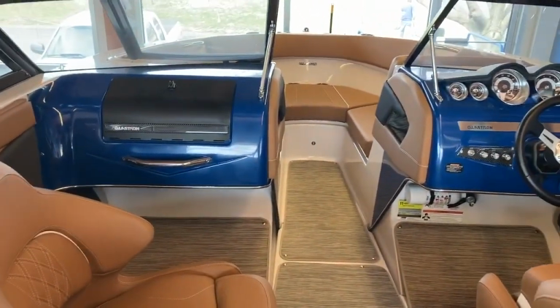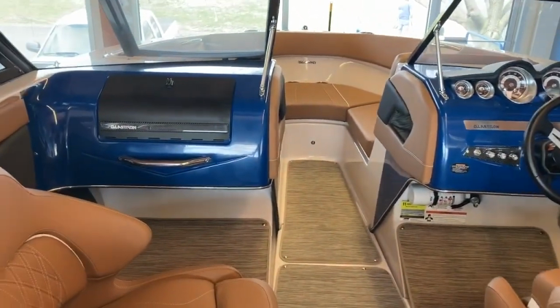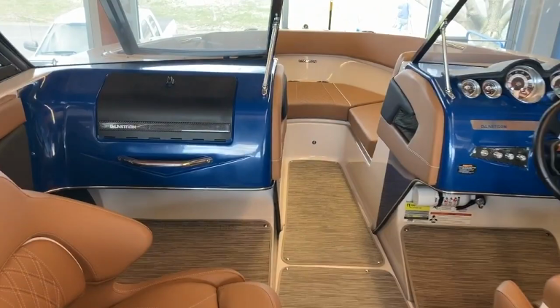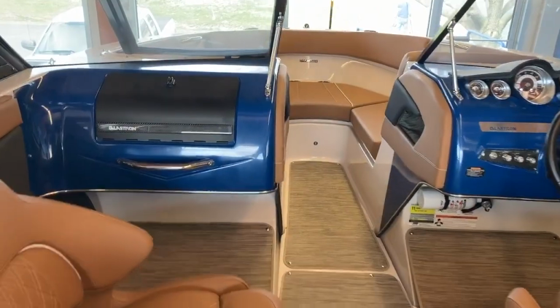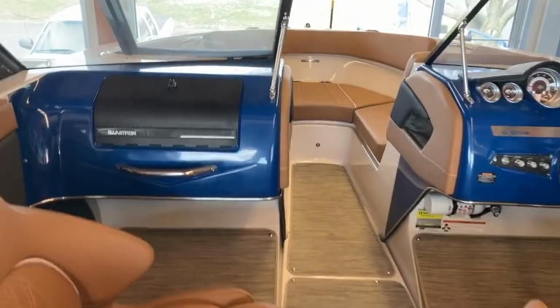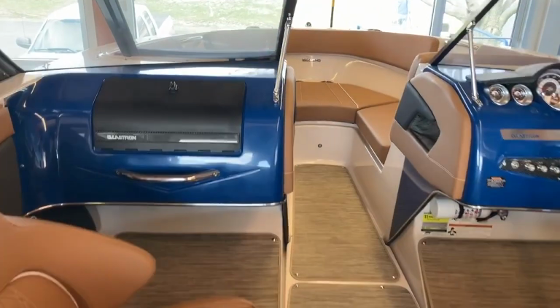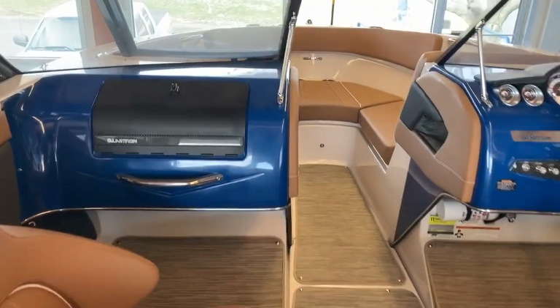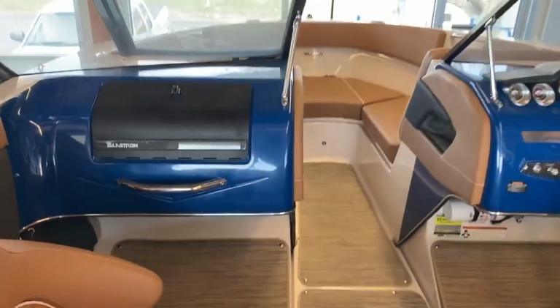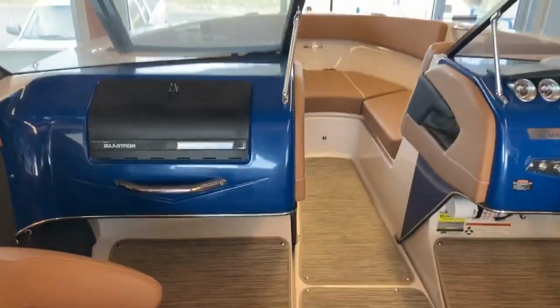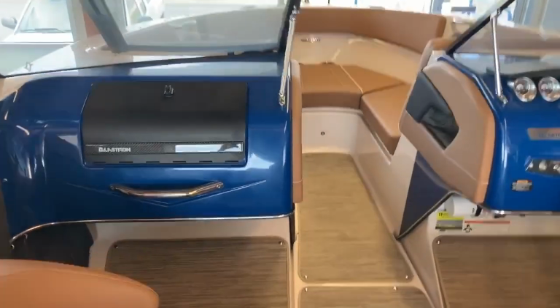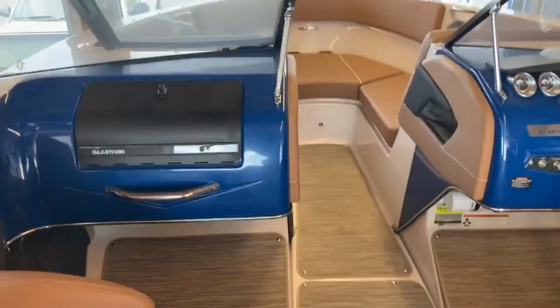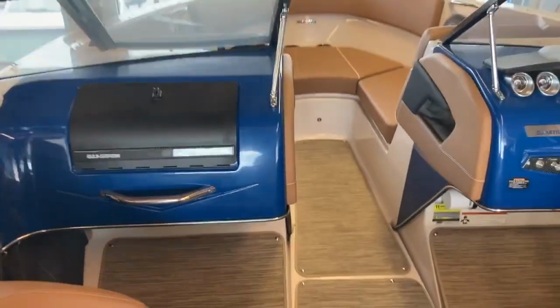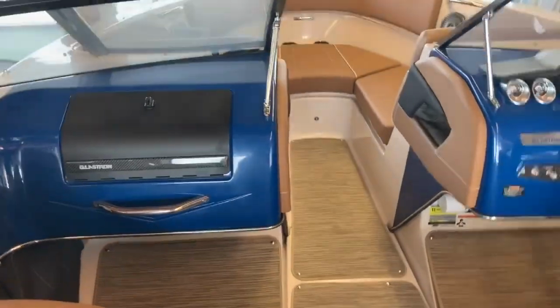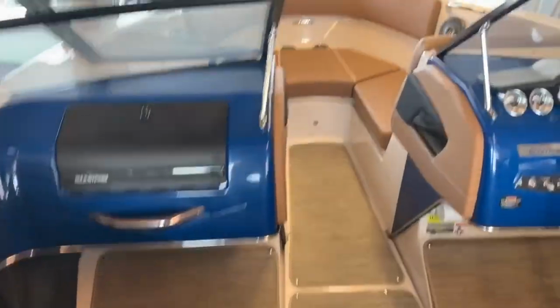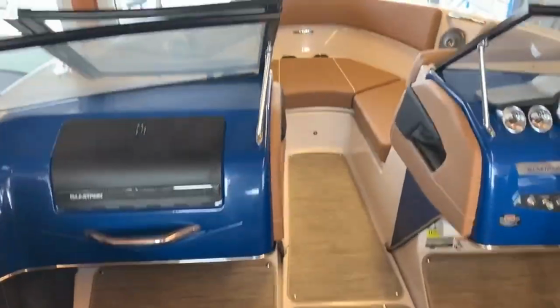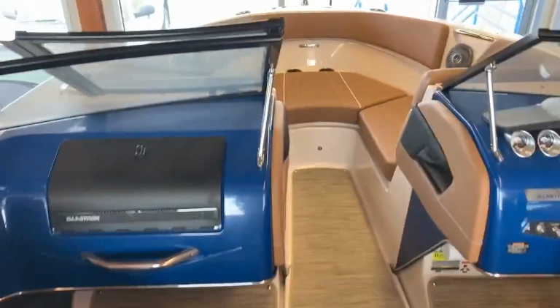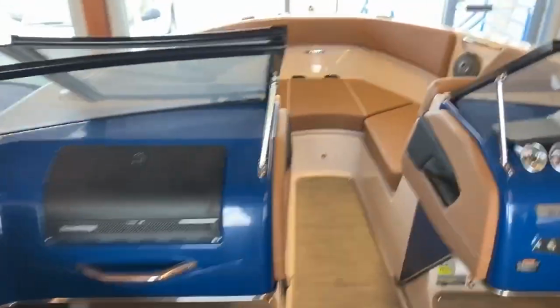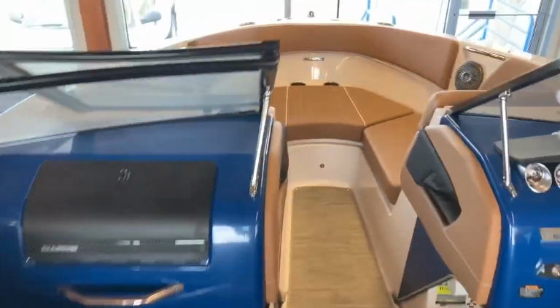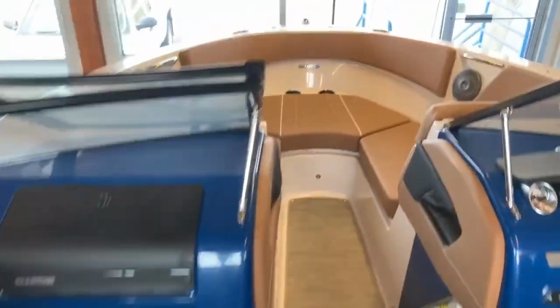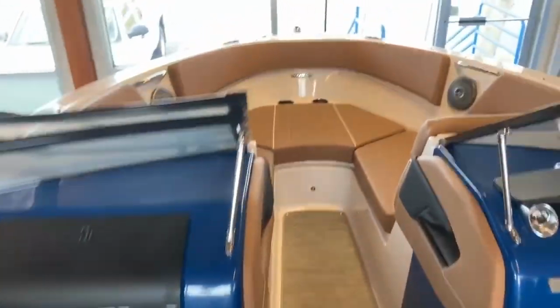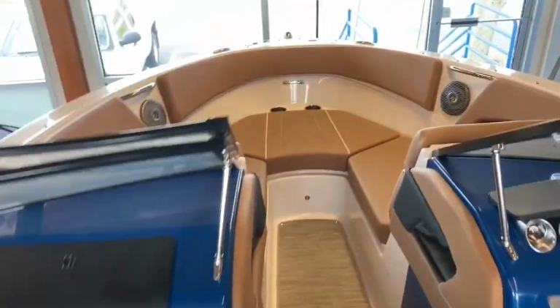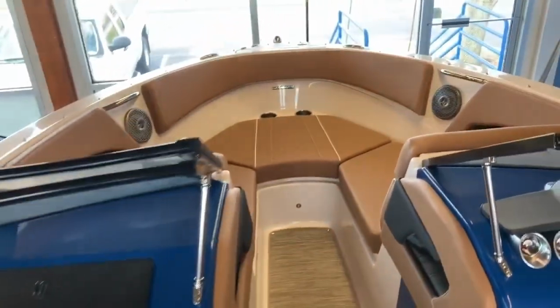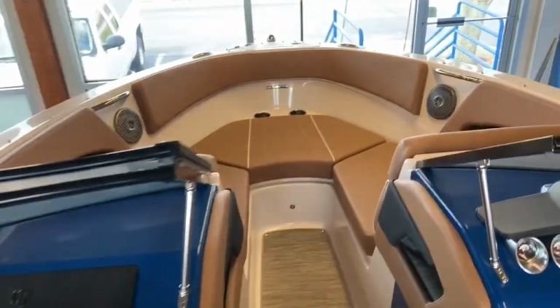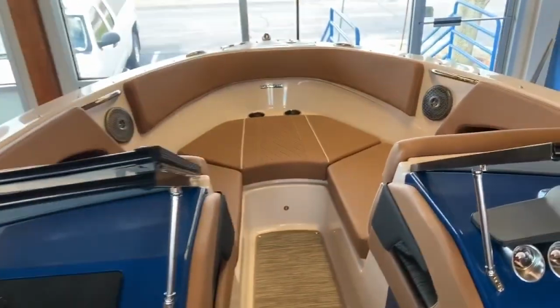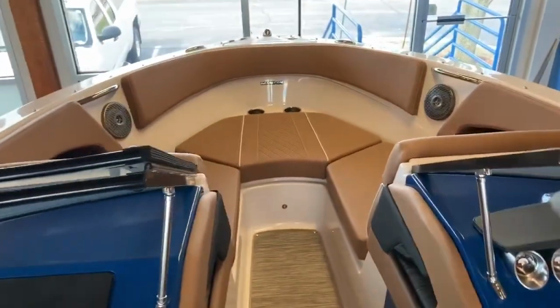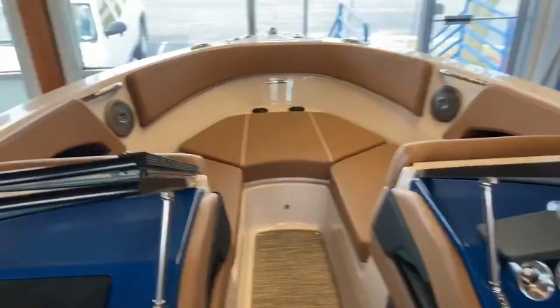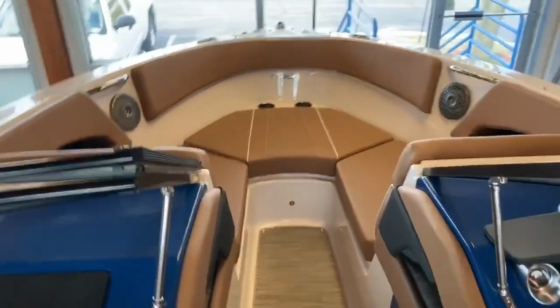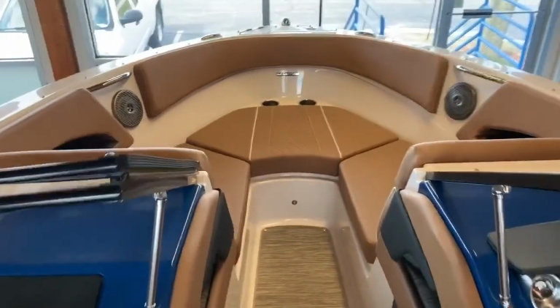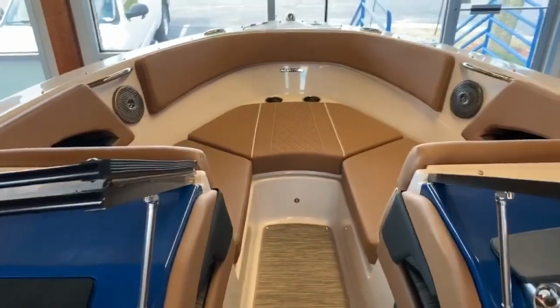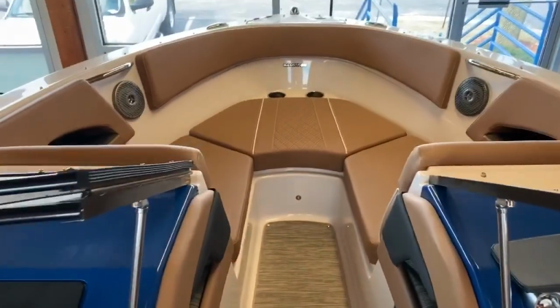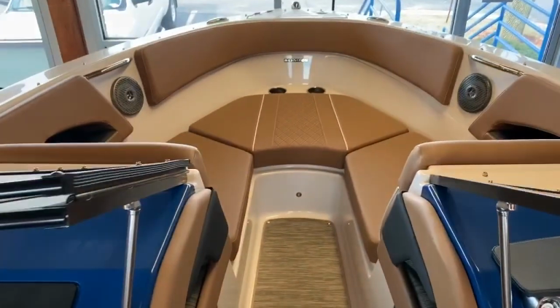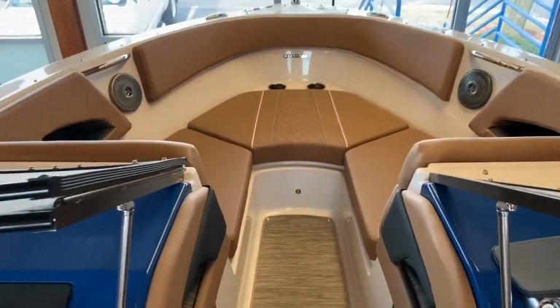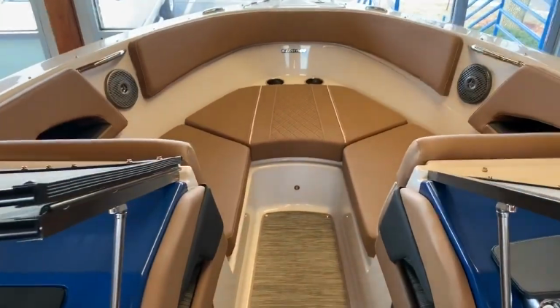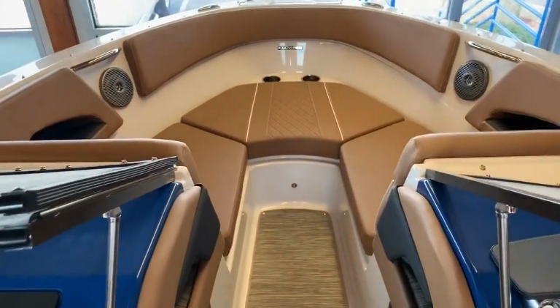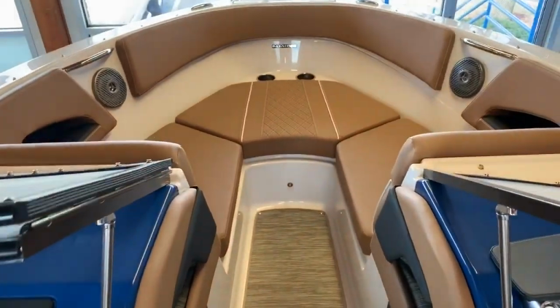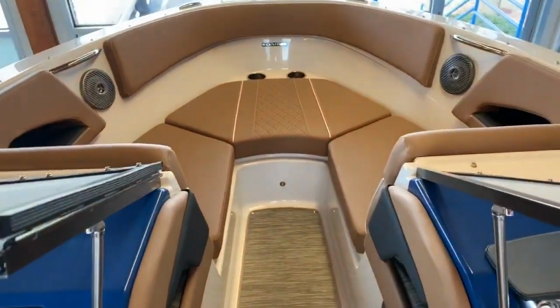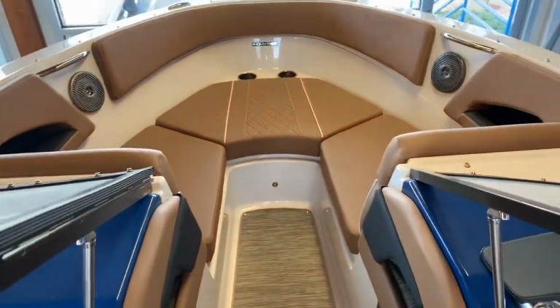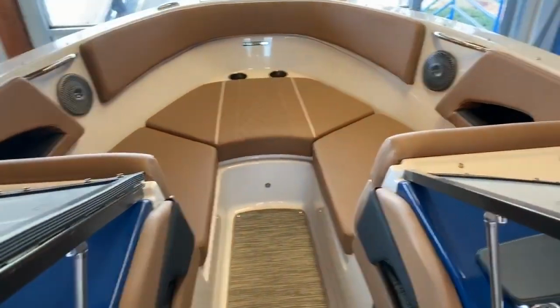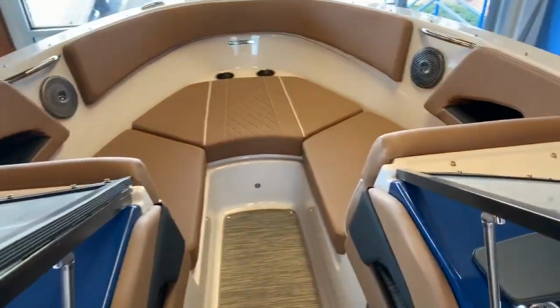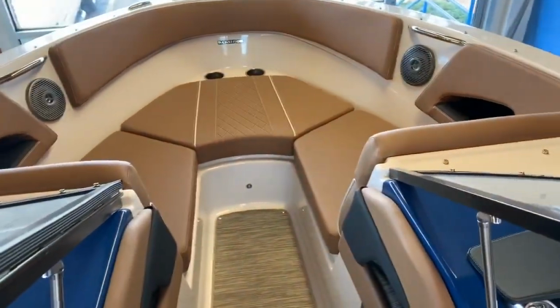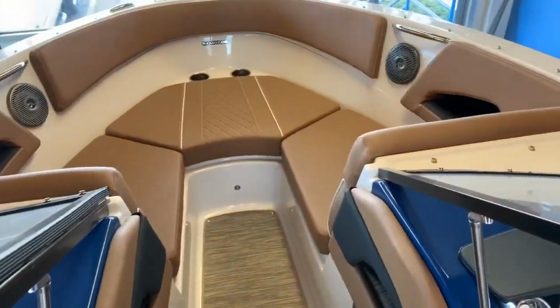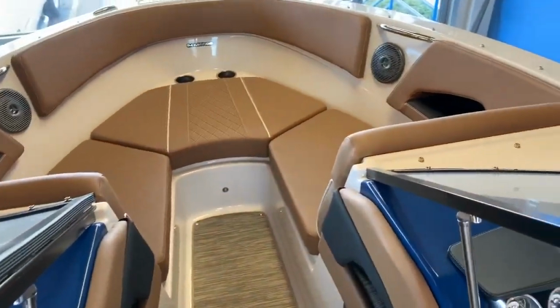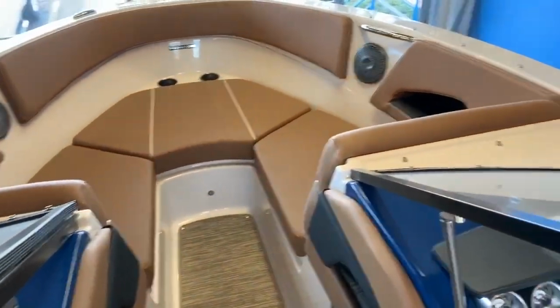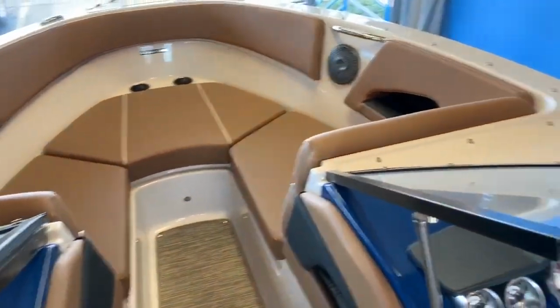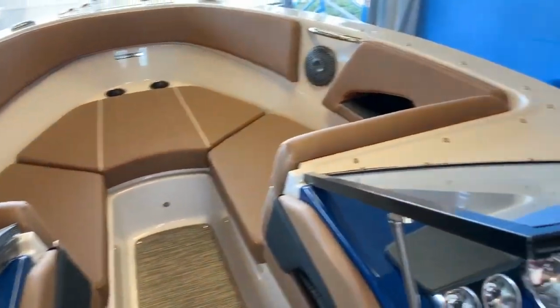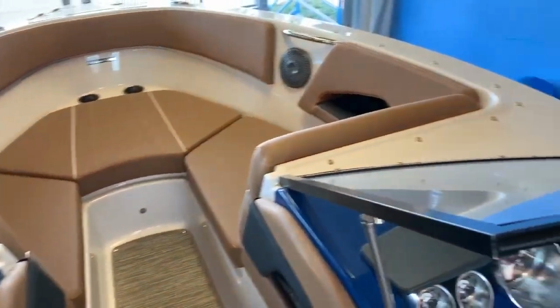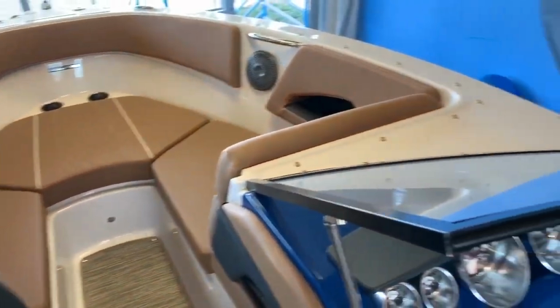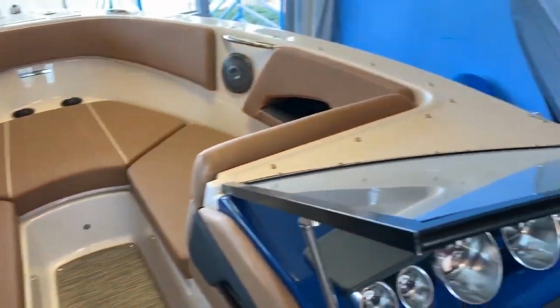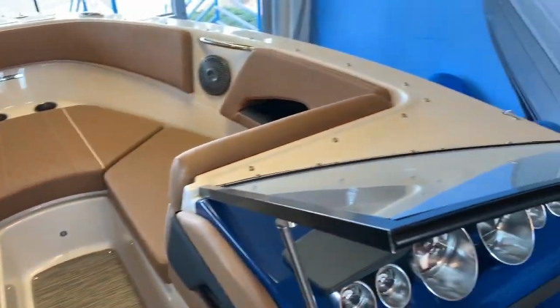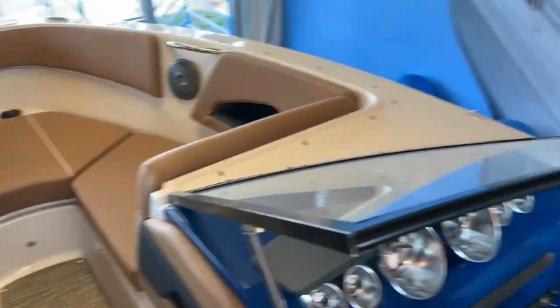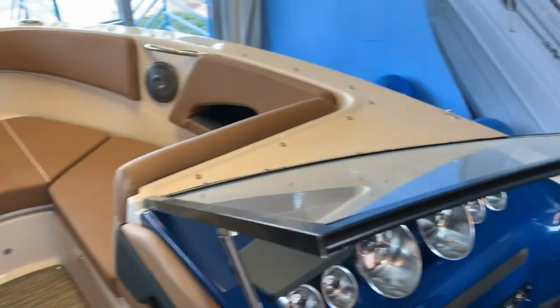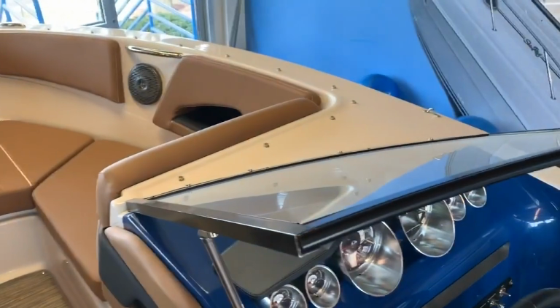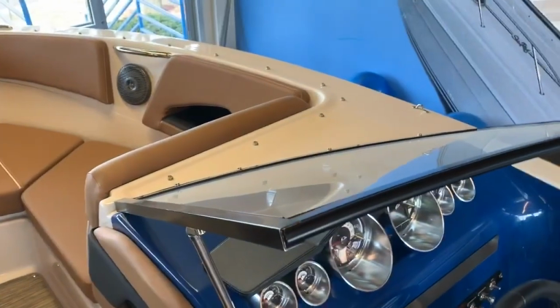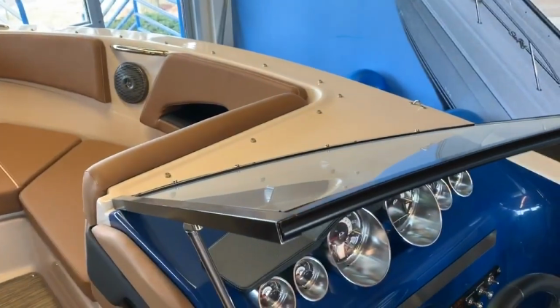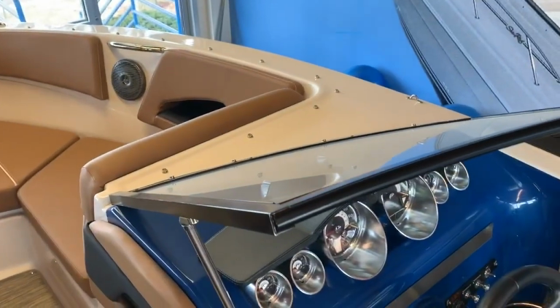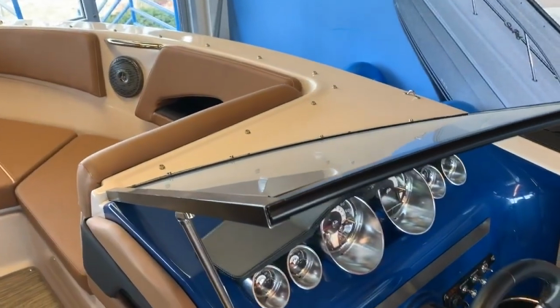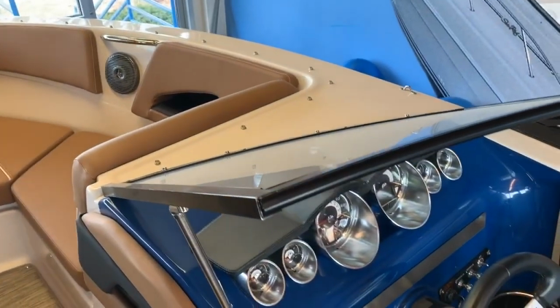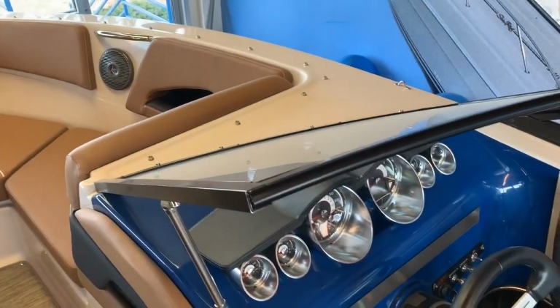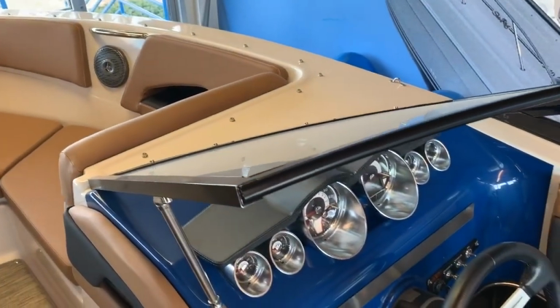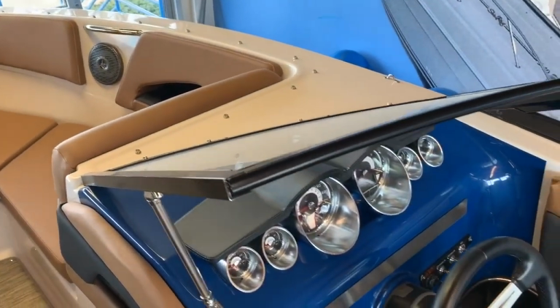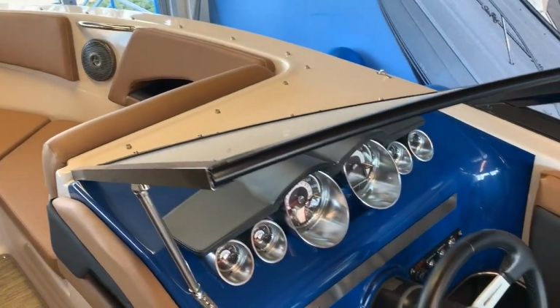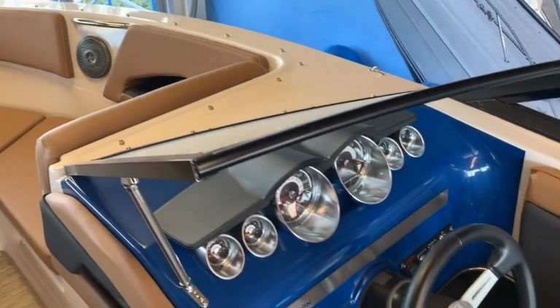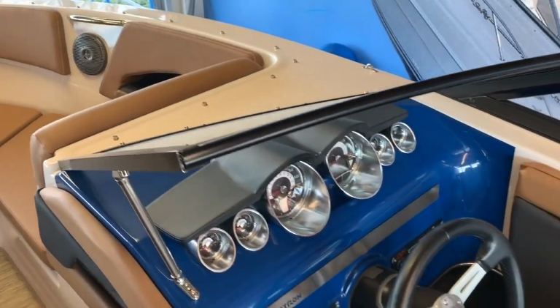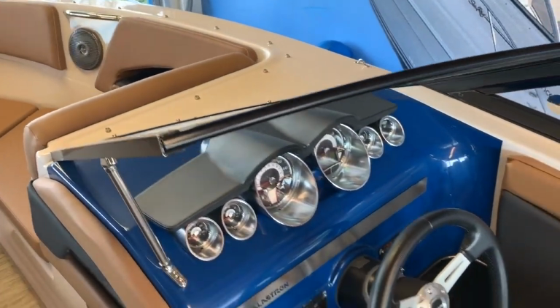This Glastron is equipped with a 250 horsepower, 4.5 liter MerCruiser engine.